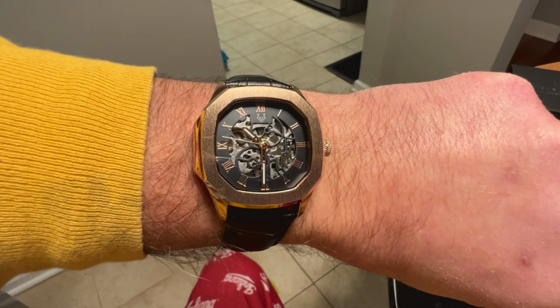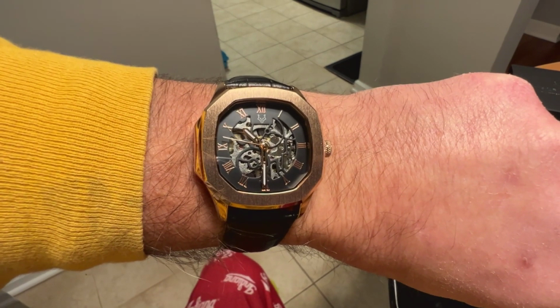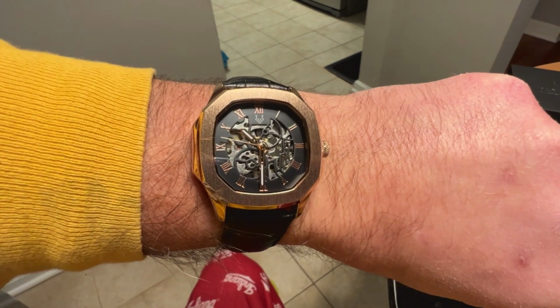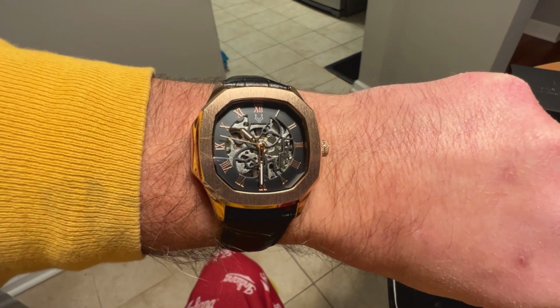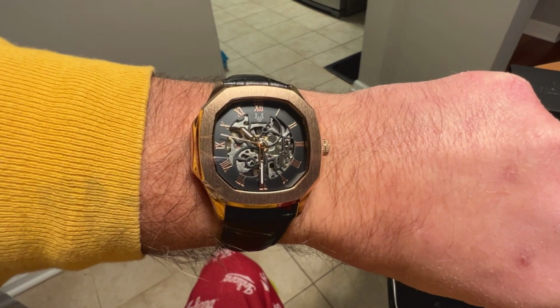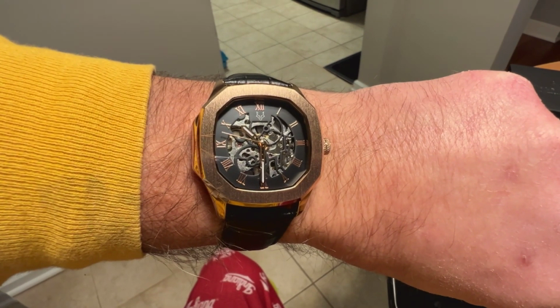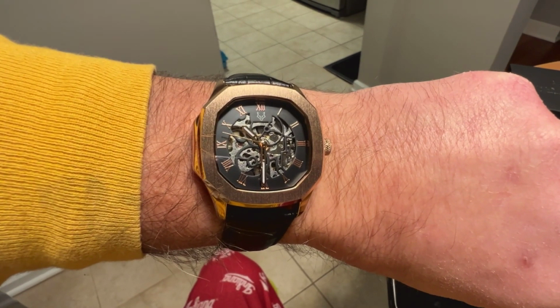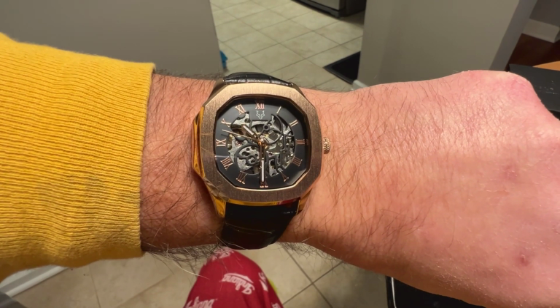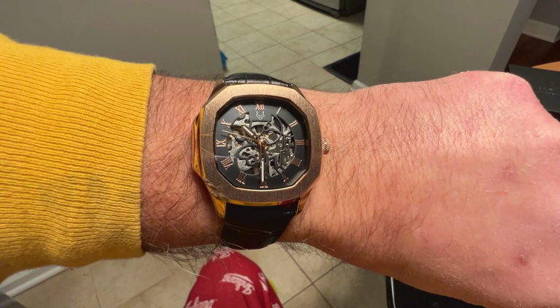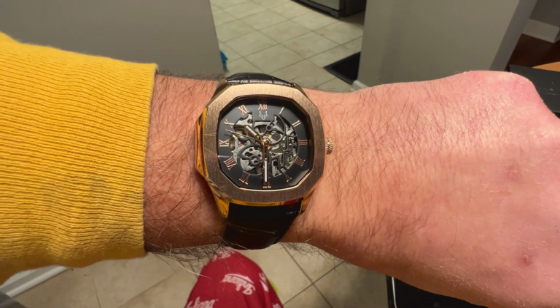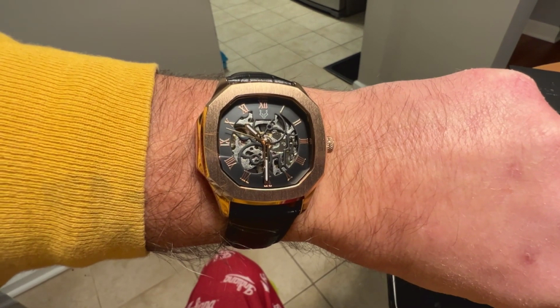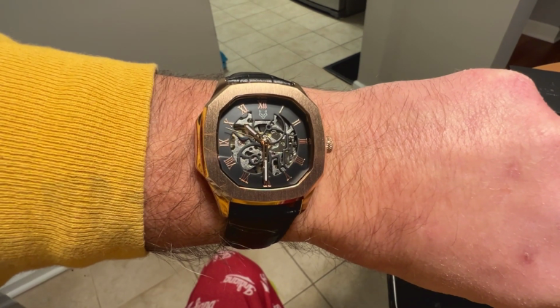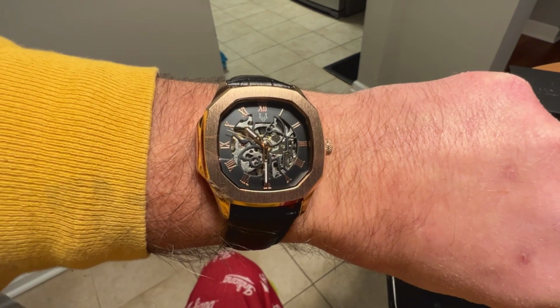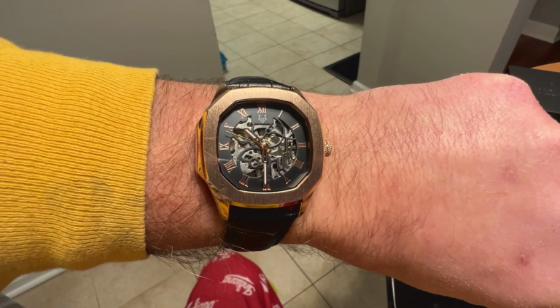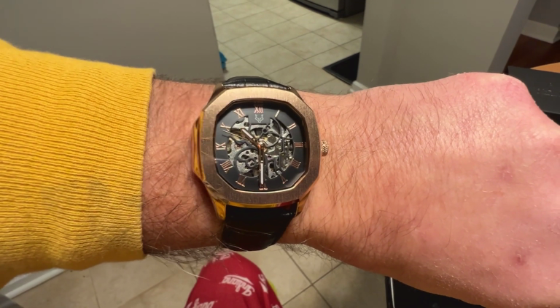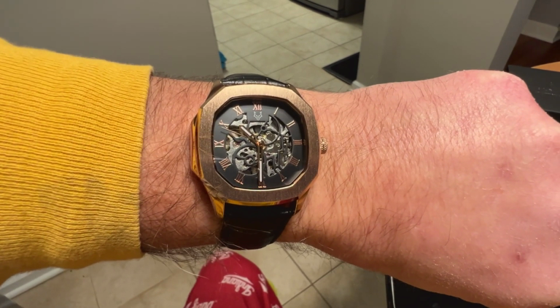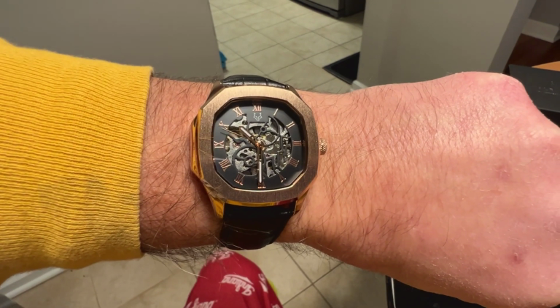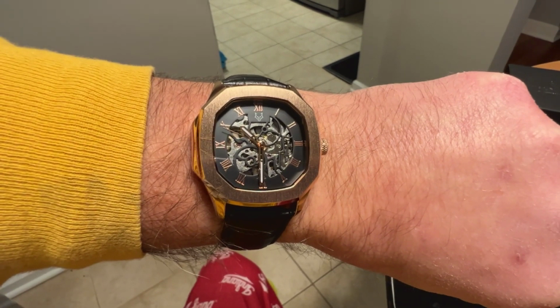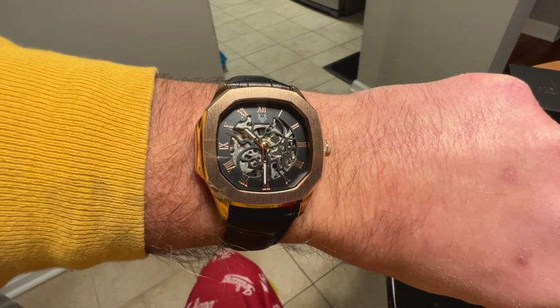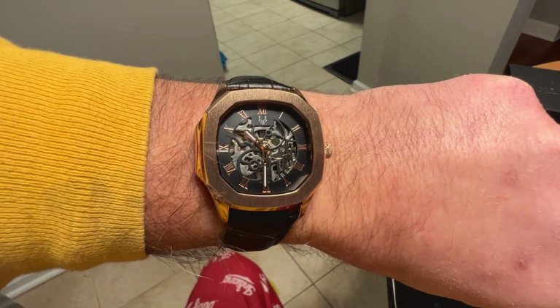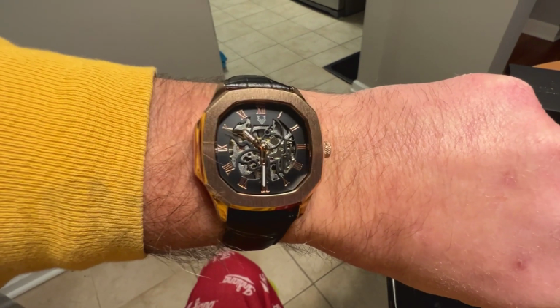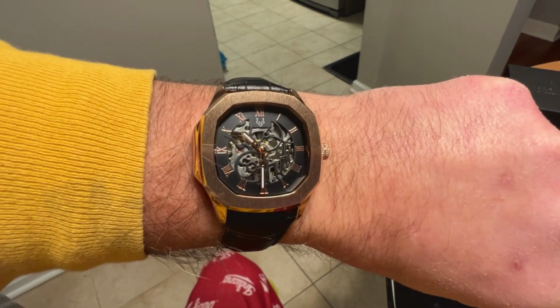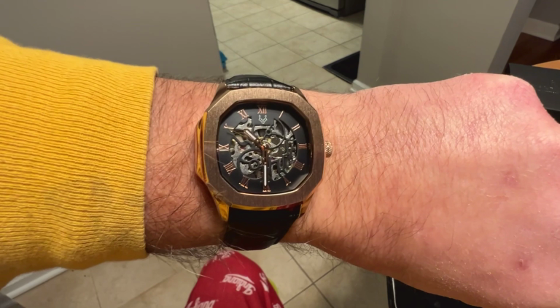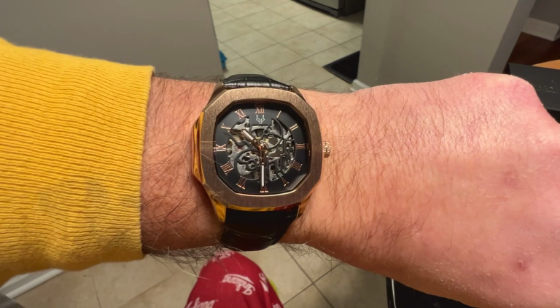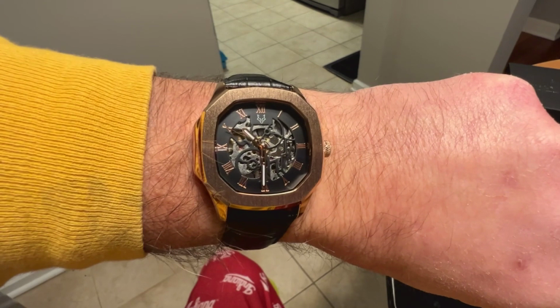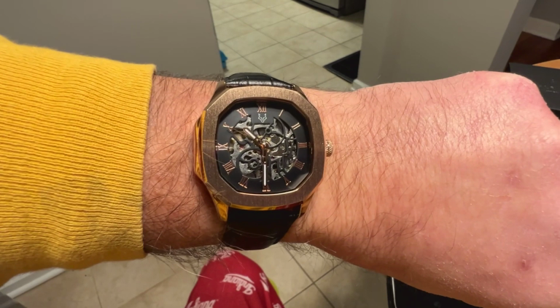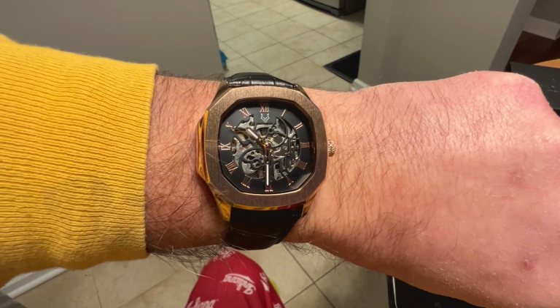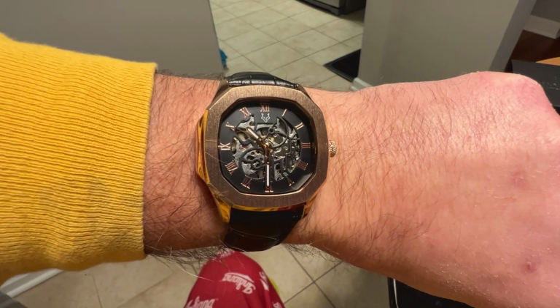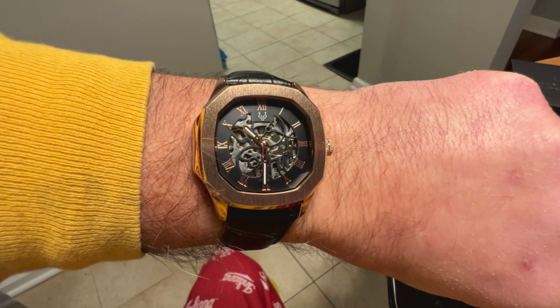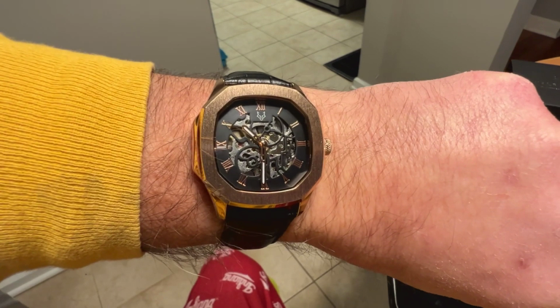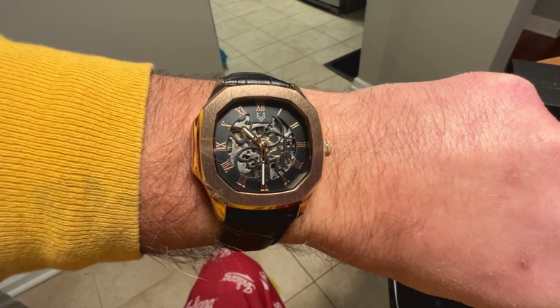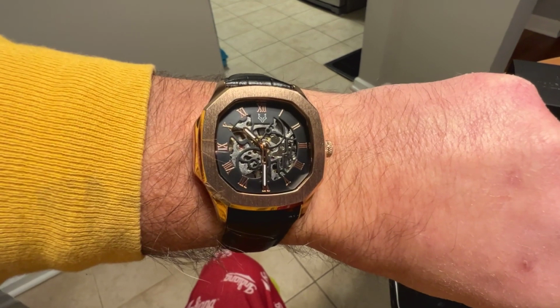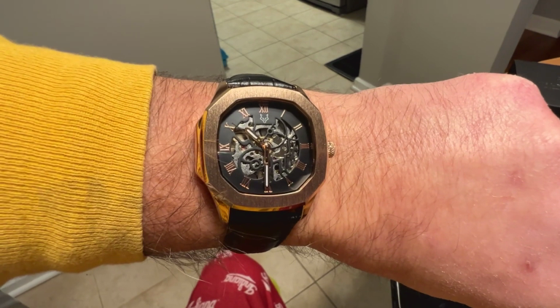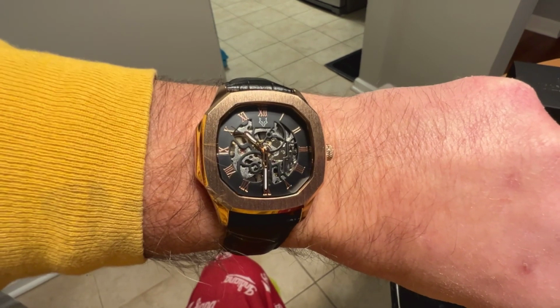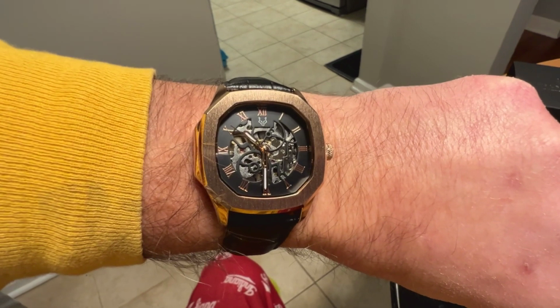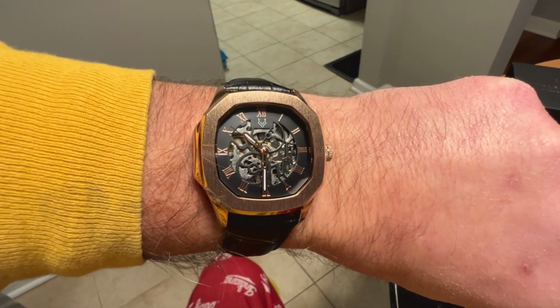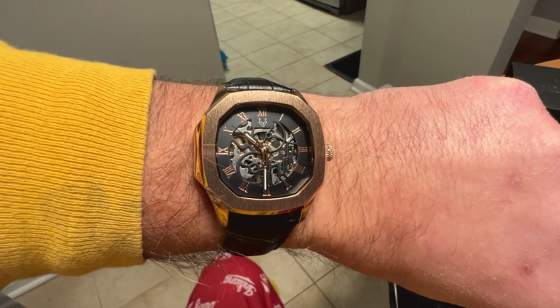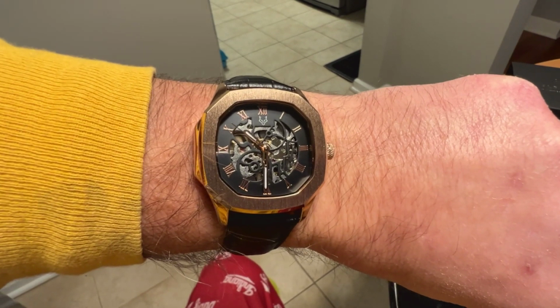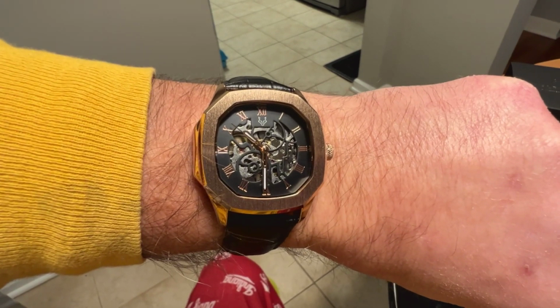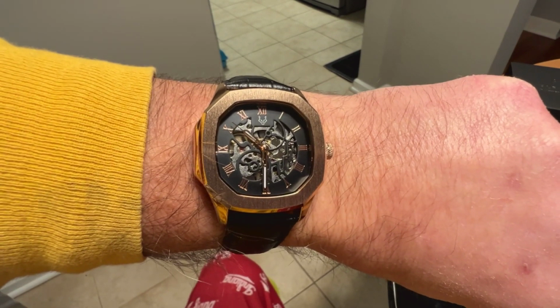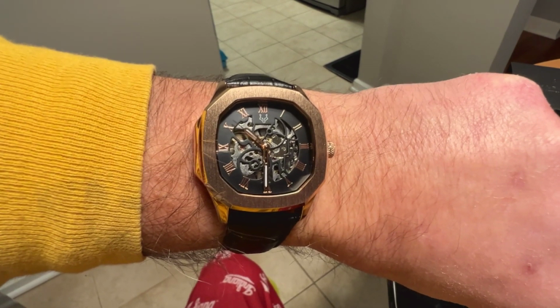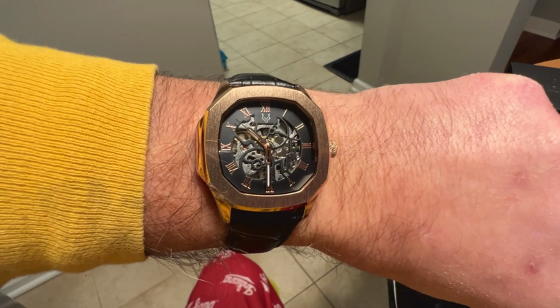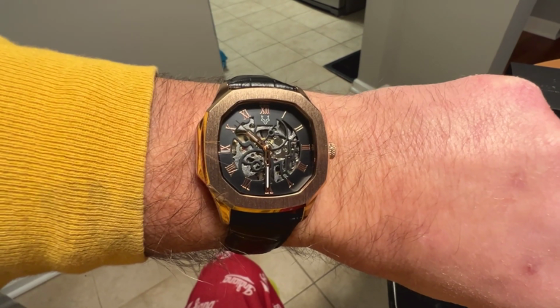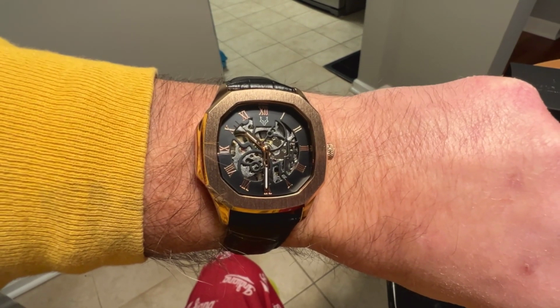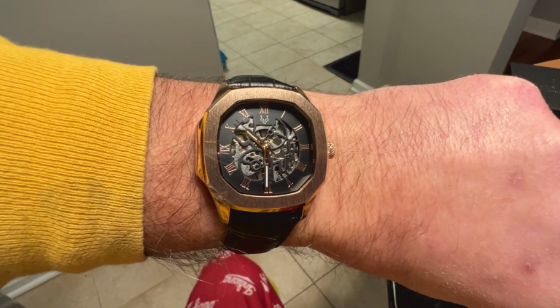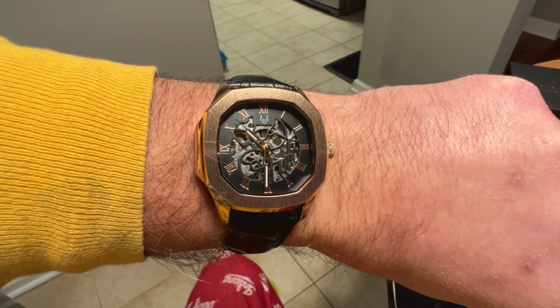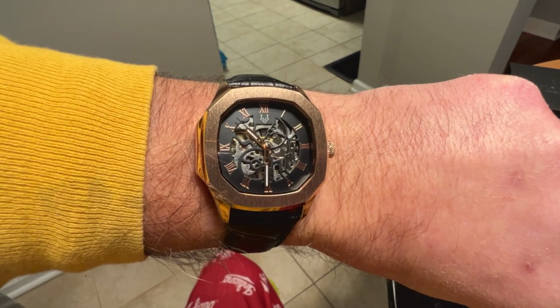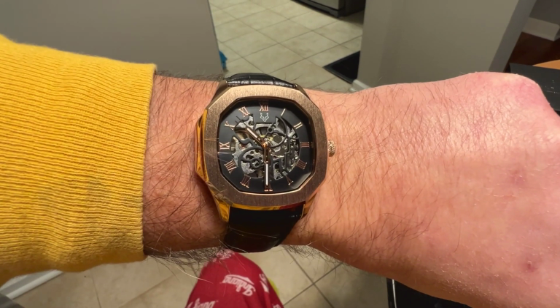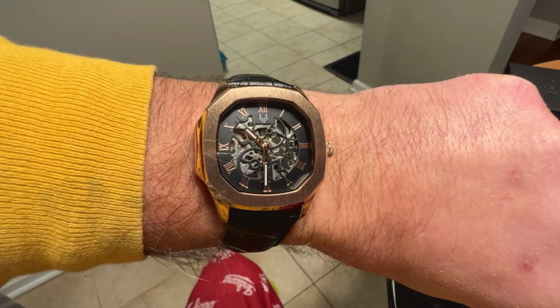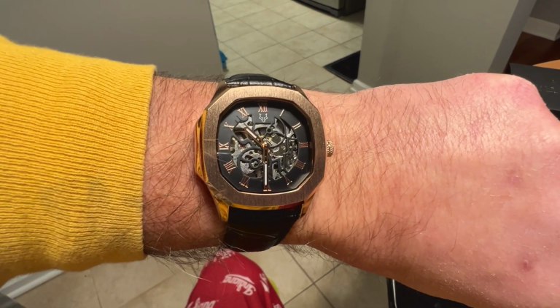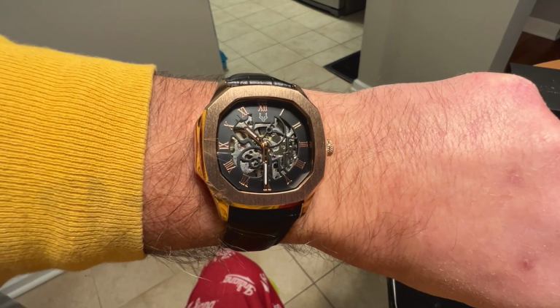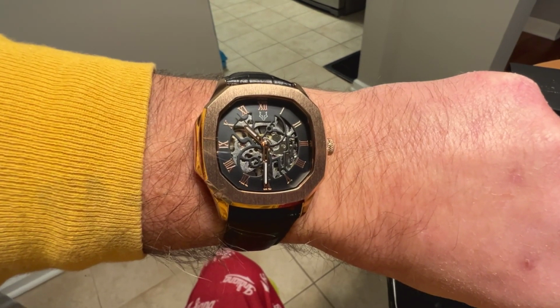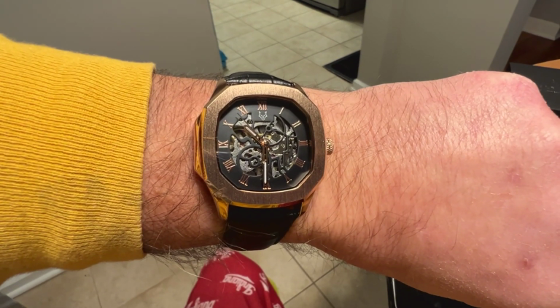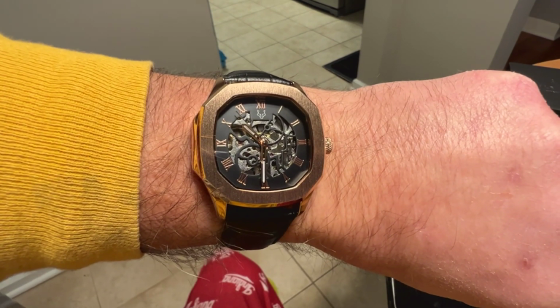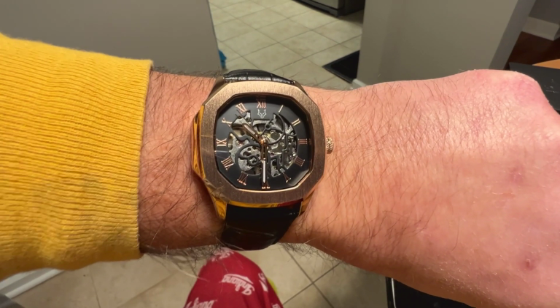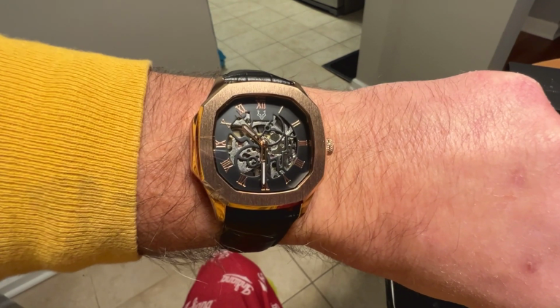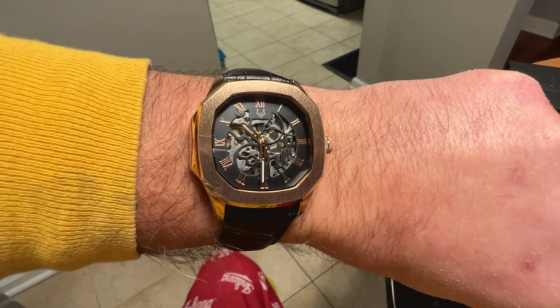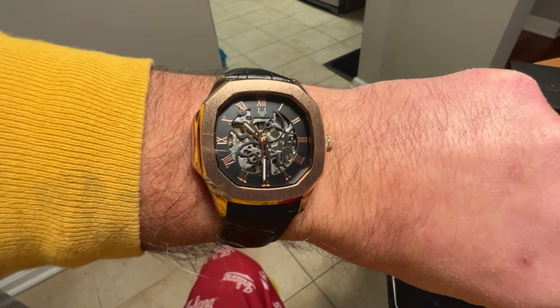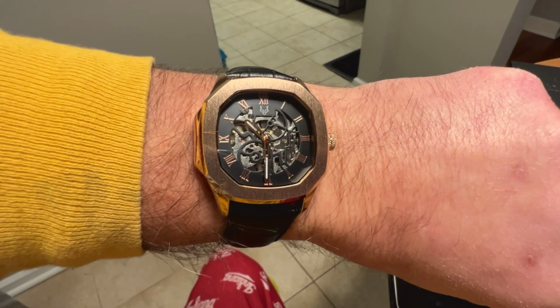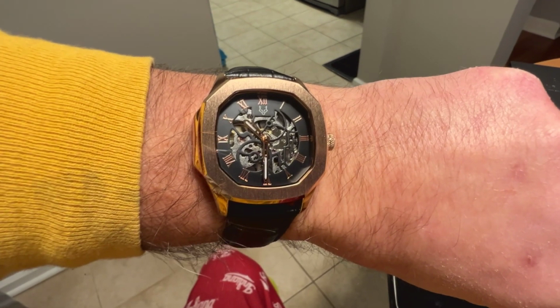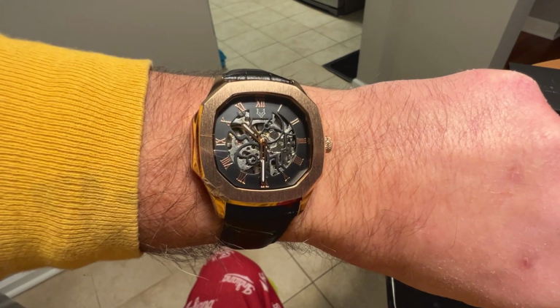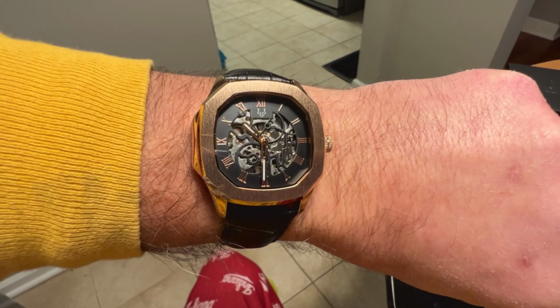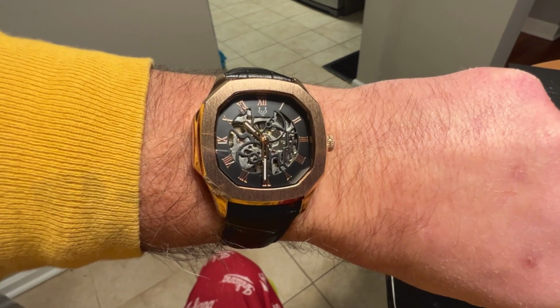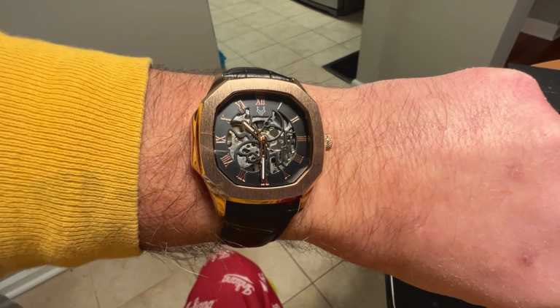I'll leave a link to the Wolf Notch website in the description of the video — the Conville from Wolf Notch. If you liked the video, give me a like and maybe subscribe to the channel. Thanks for watching.